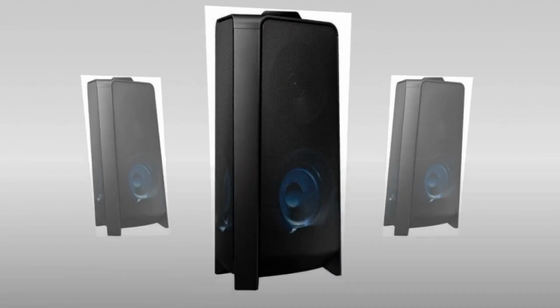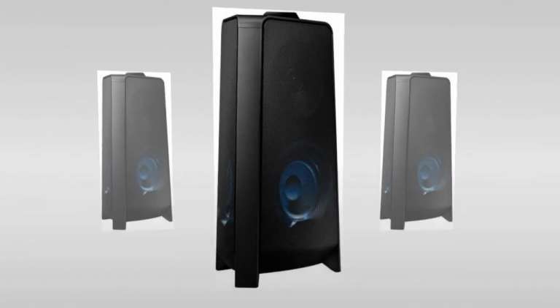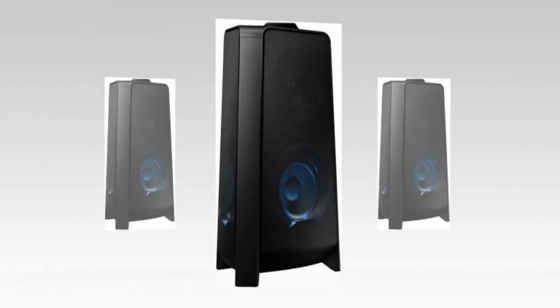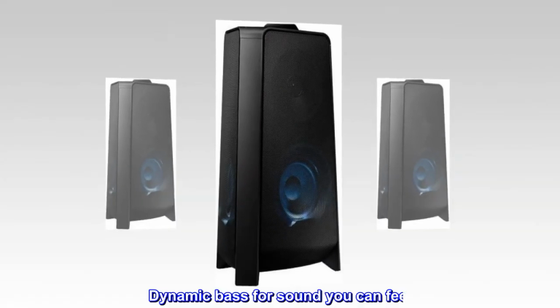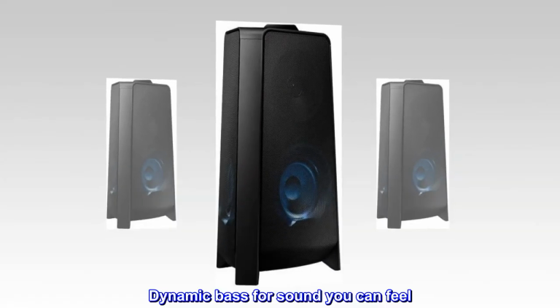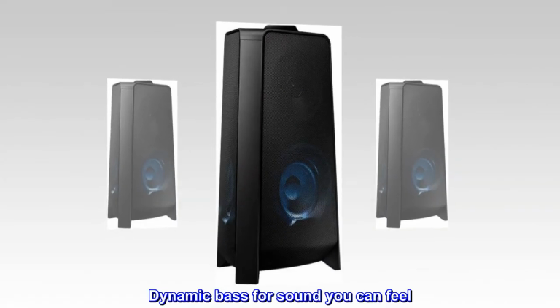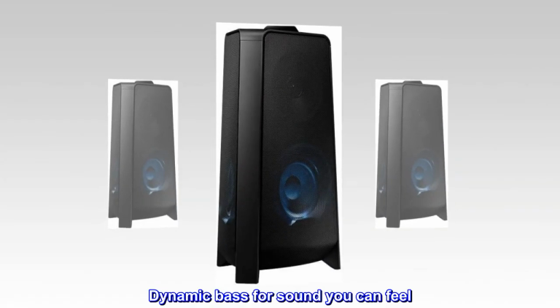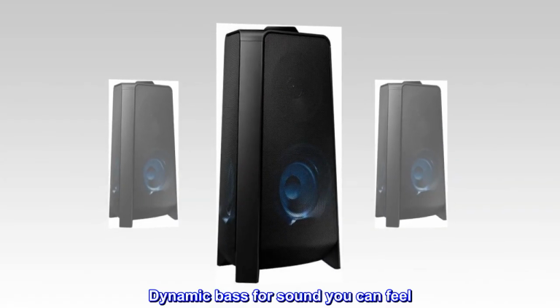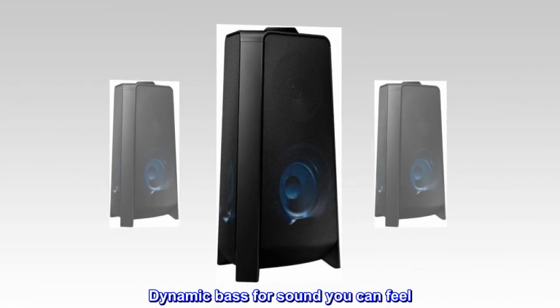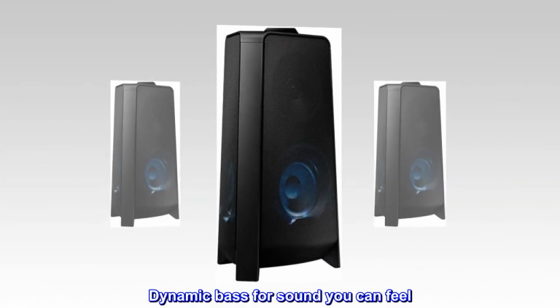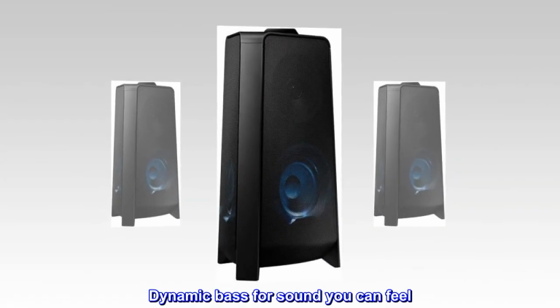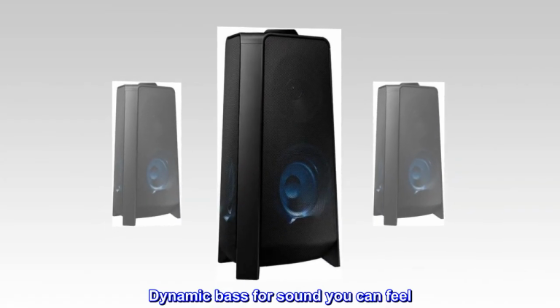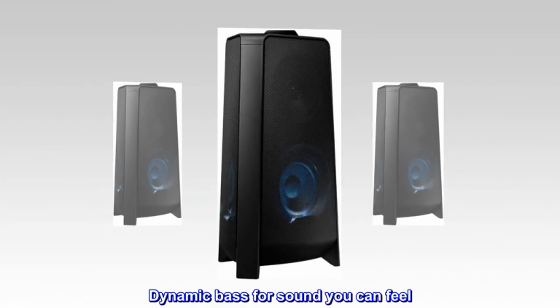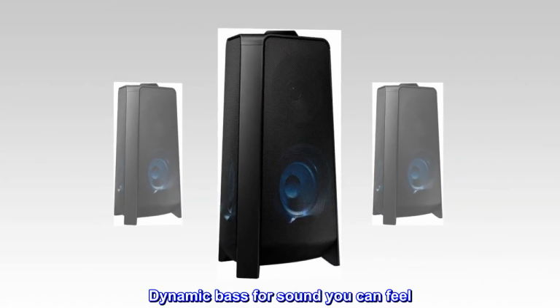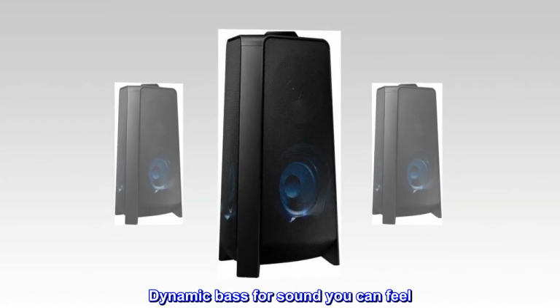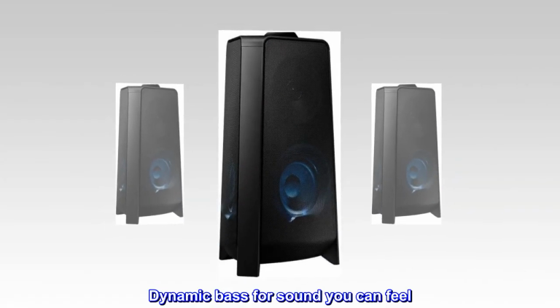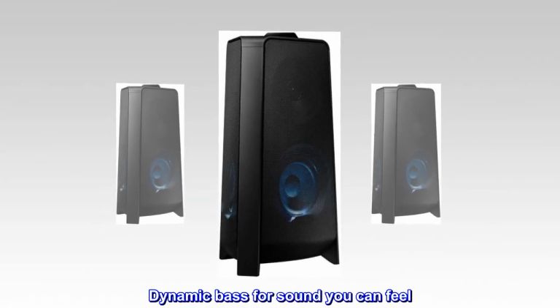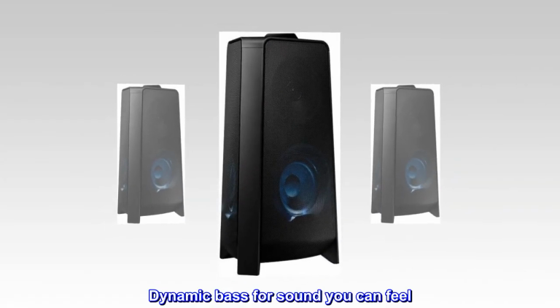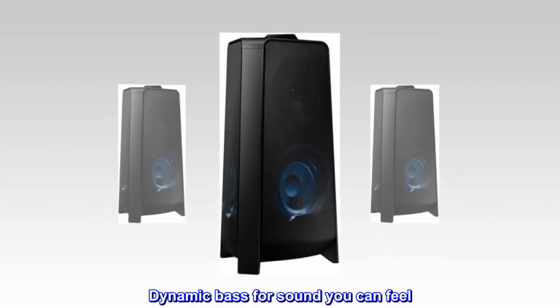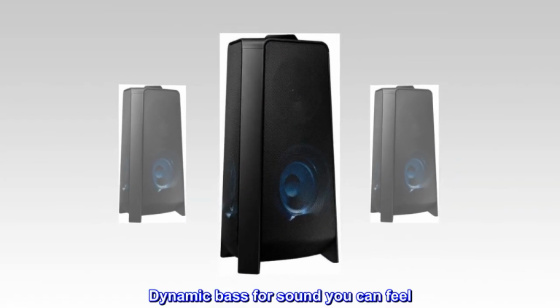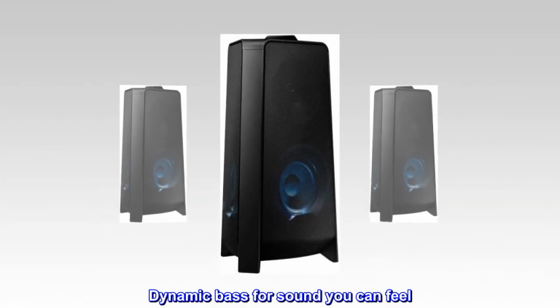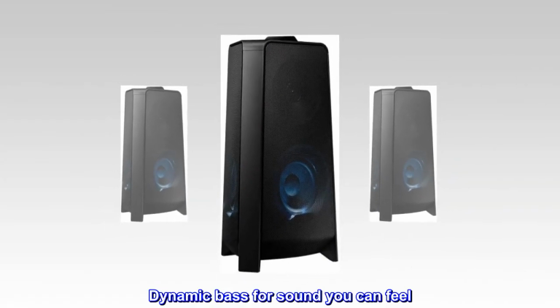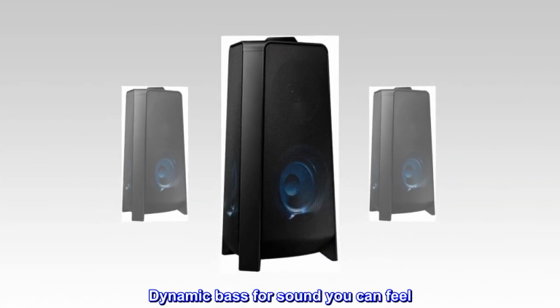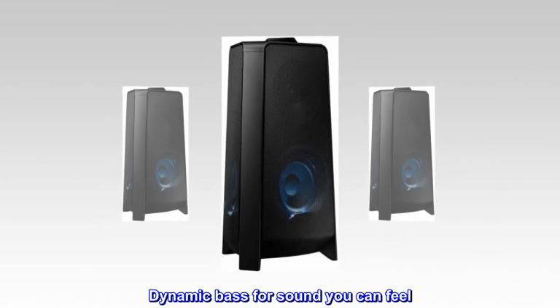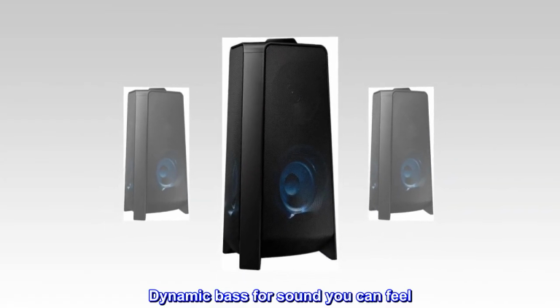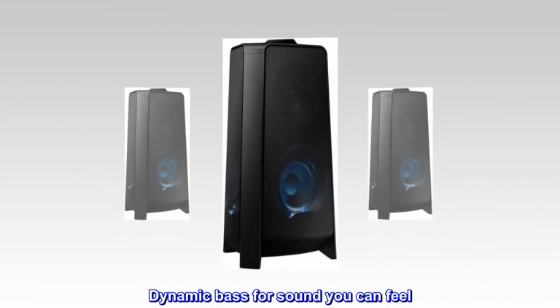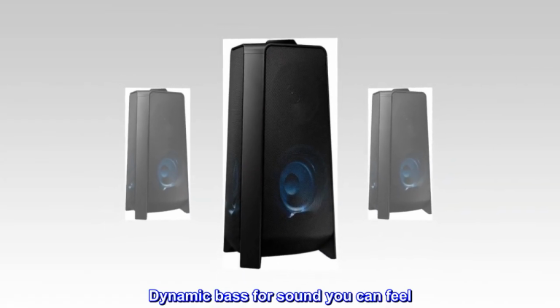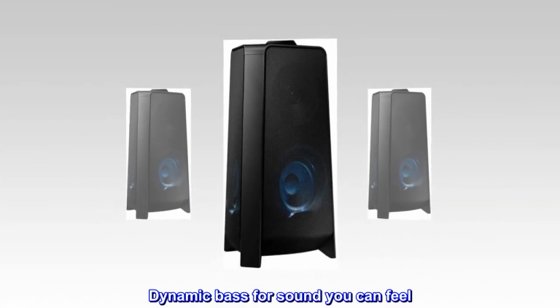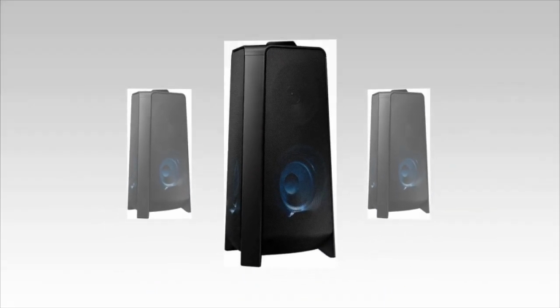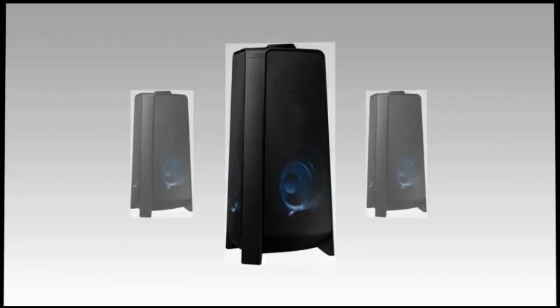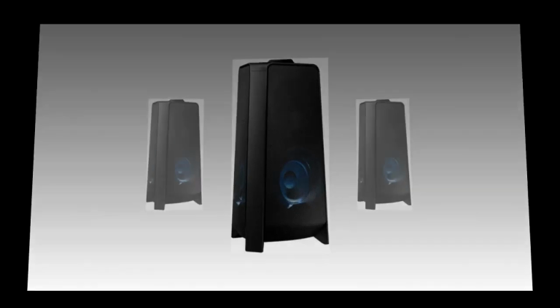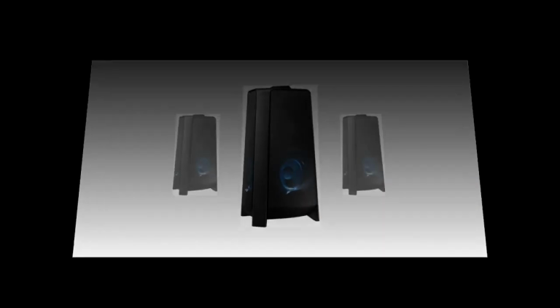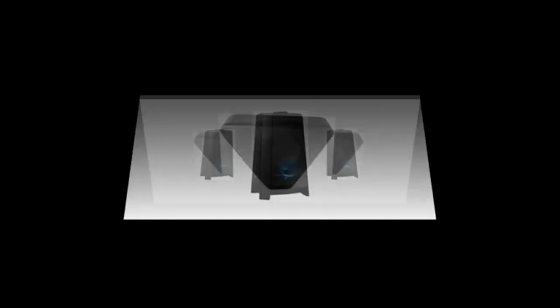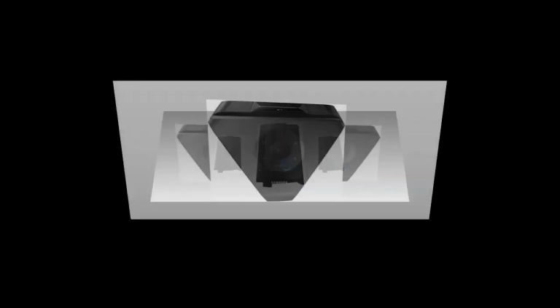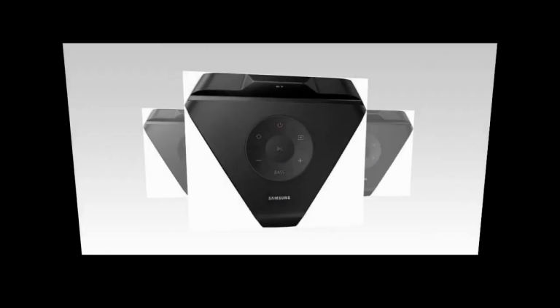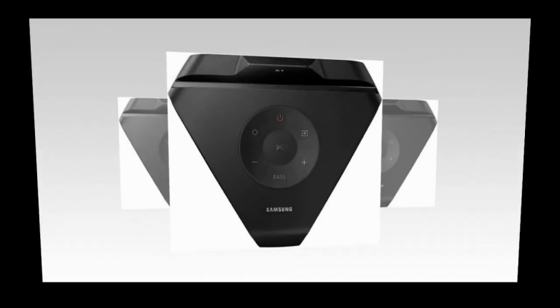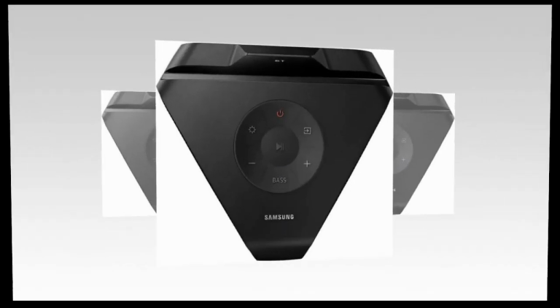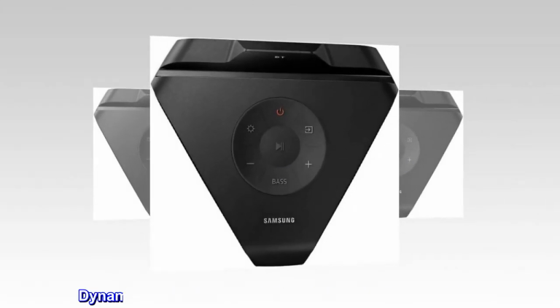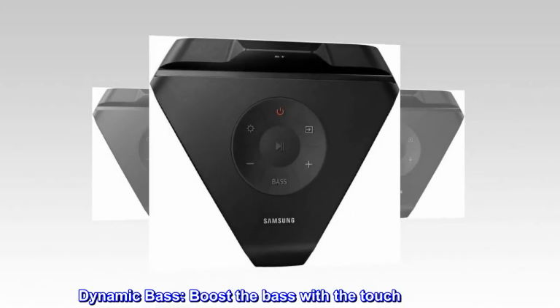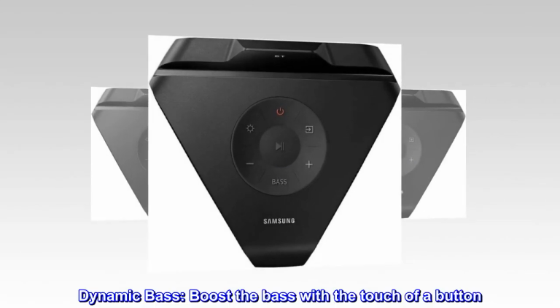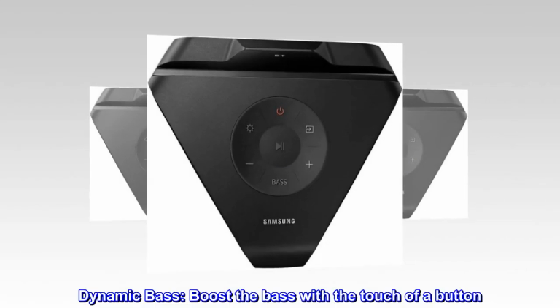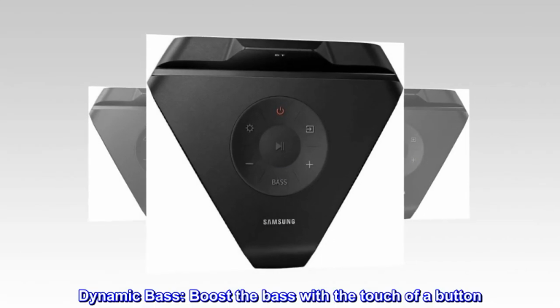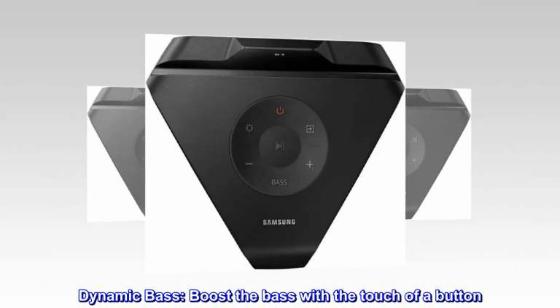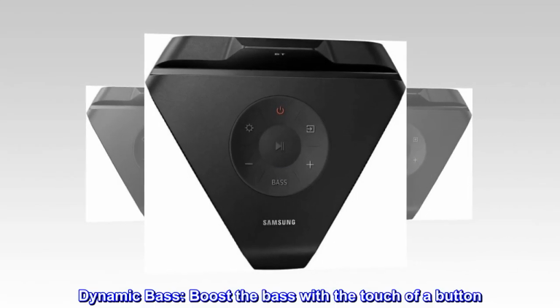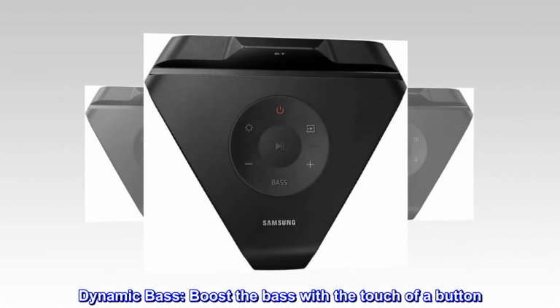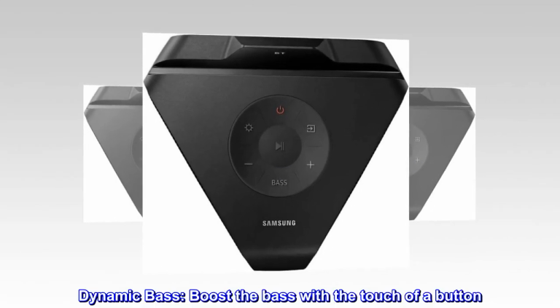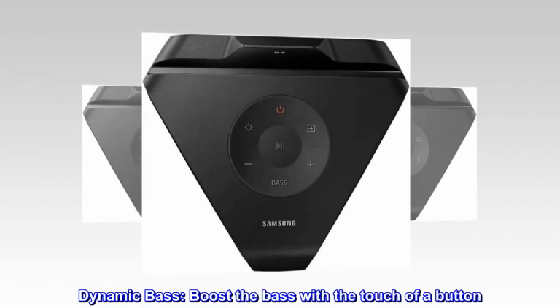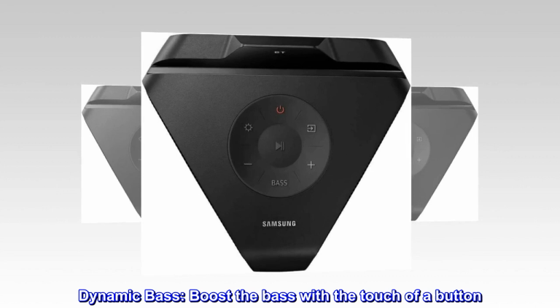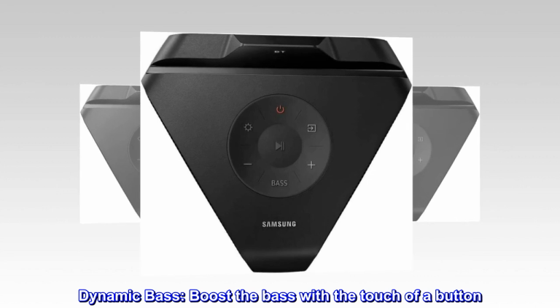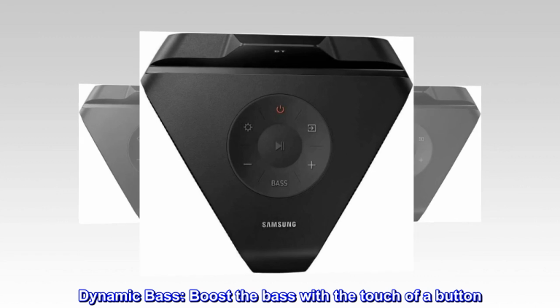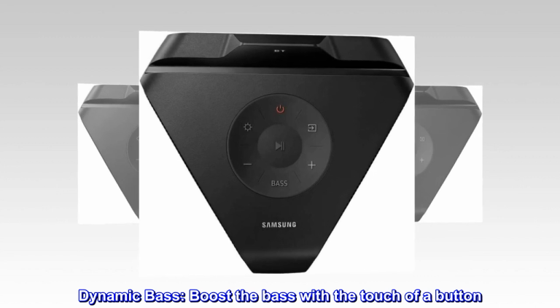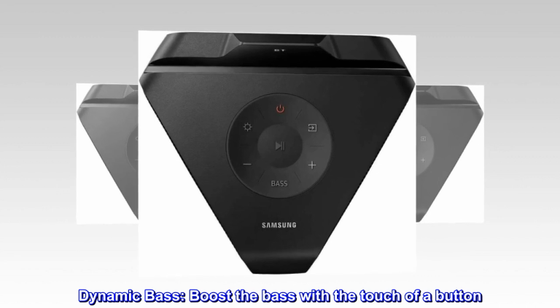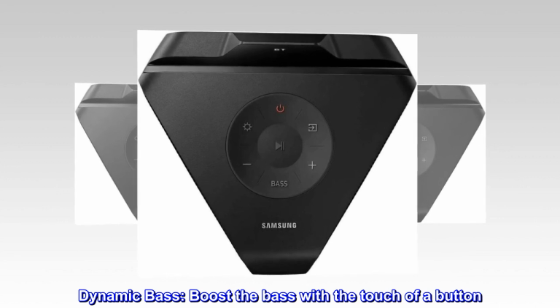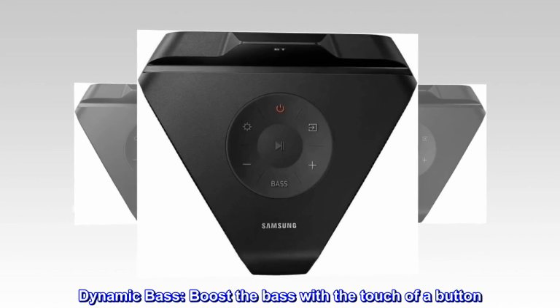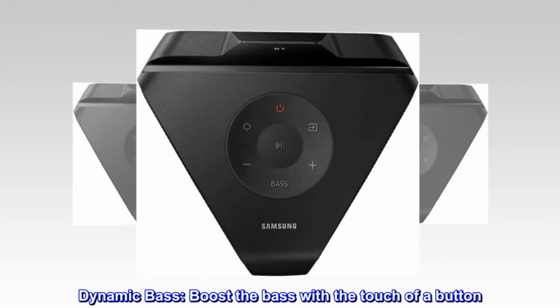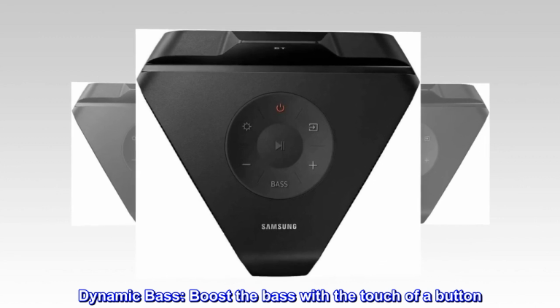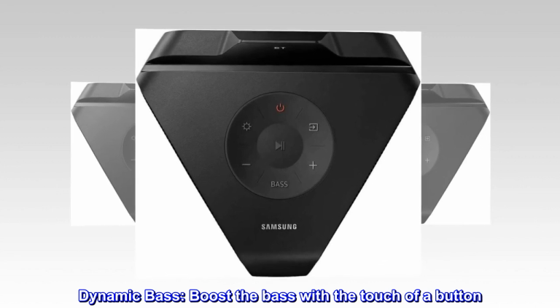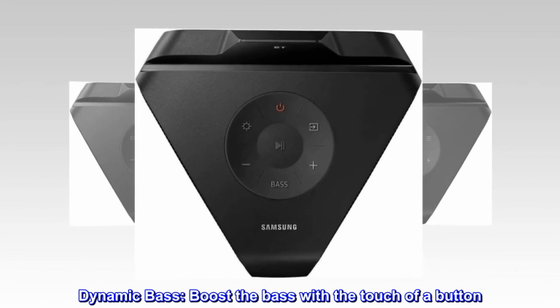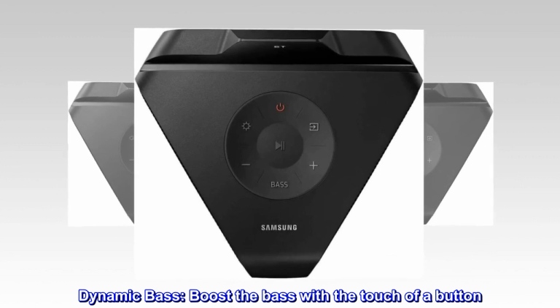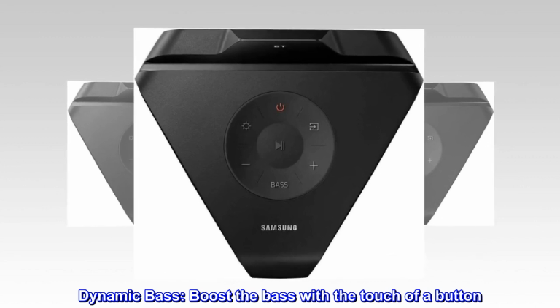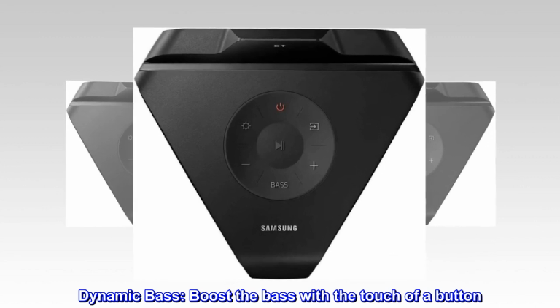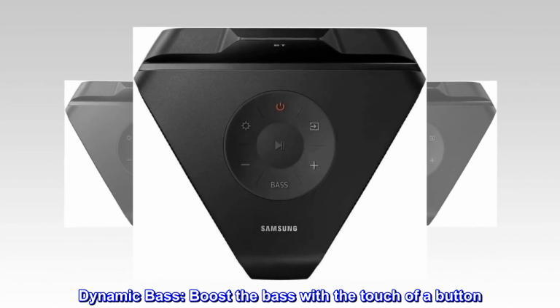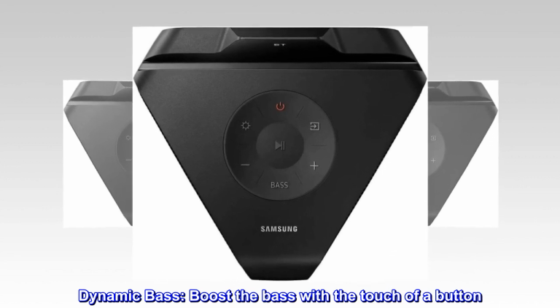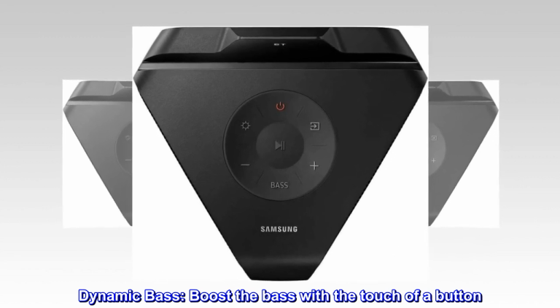Dynamic bass for sound you can feel. Boost the bass with the touch of a button.